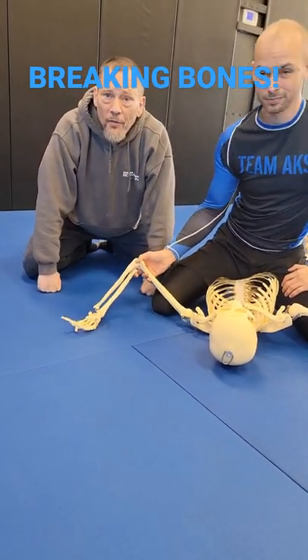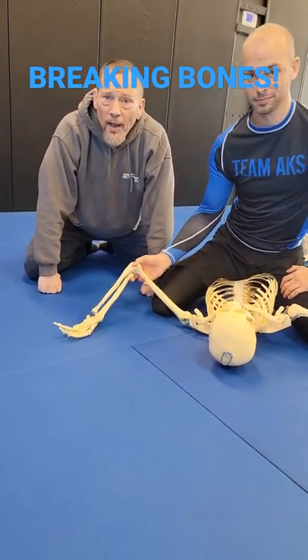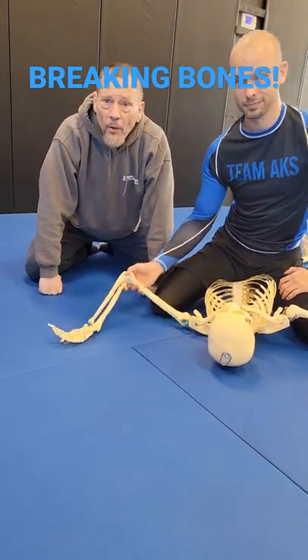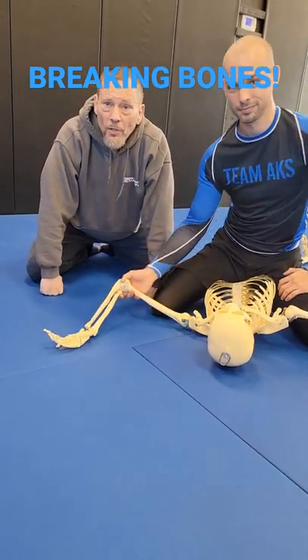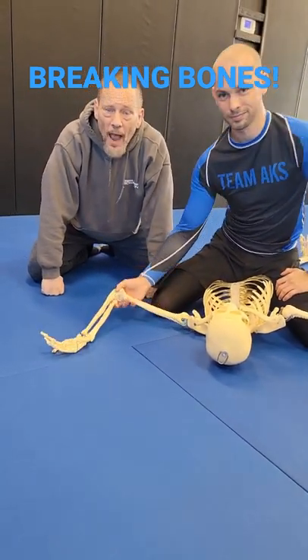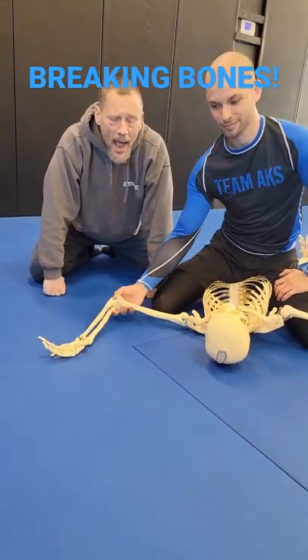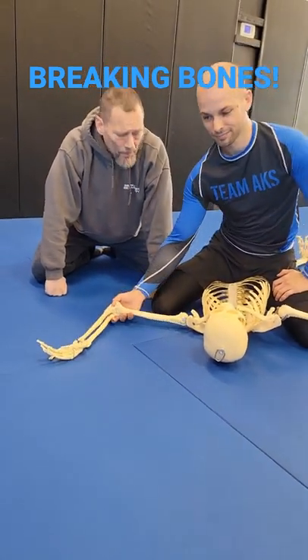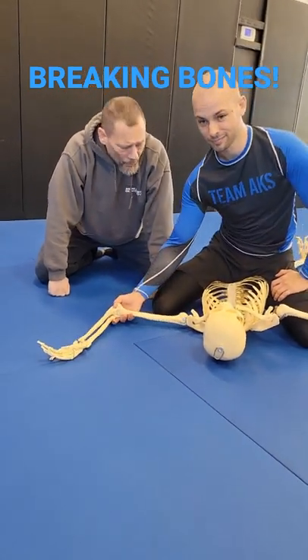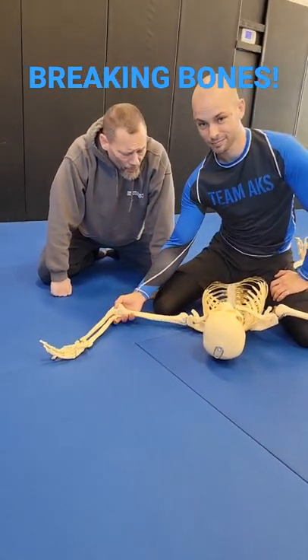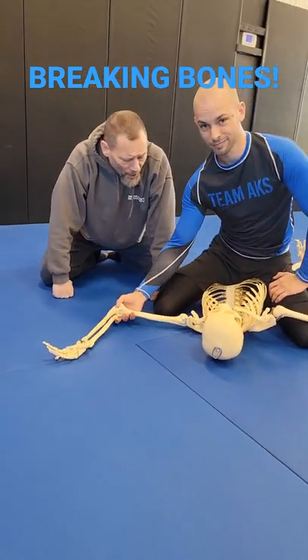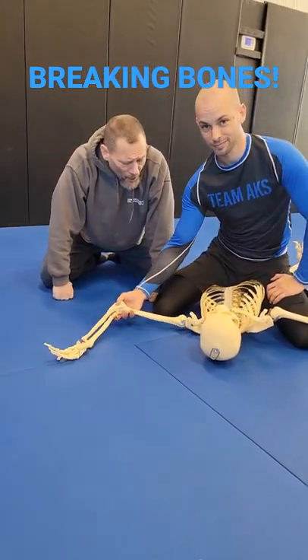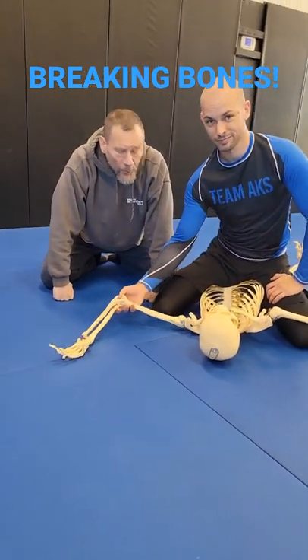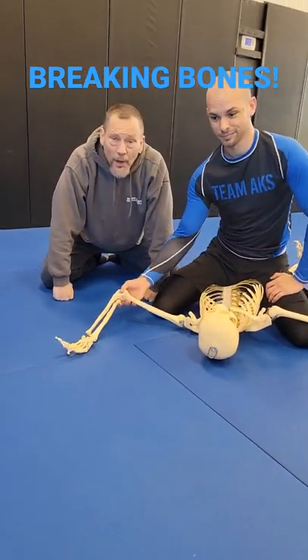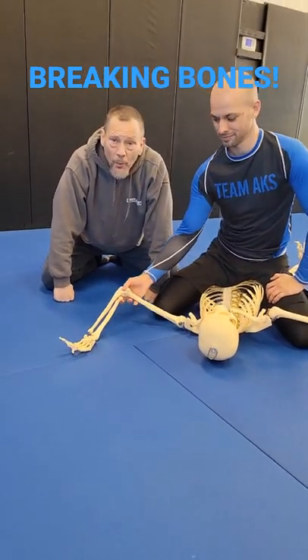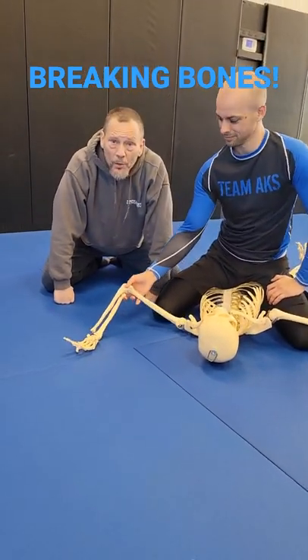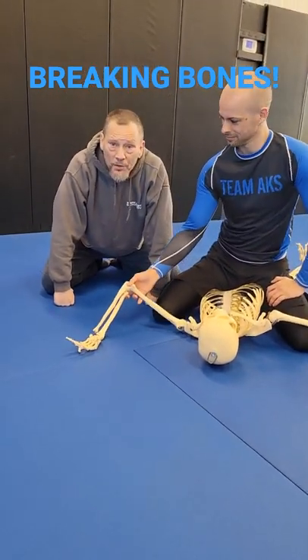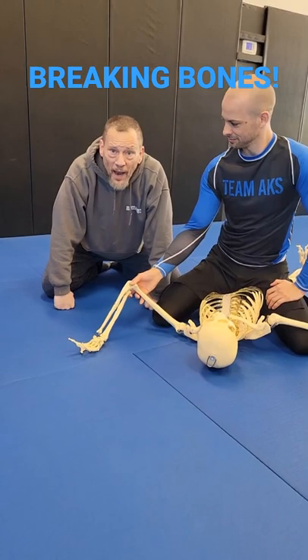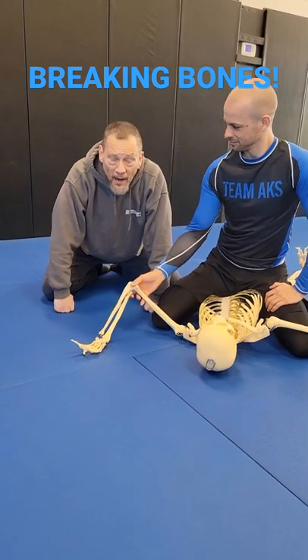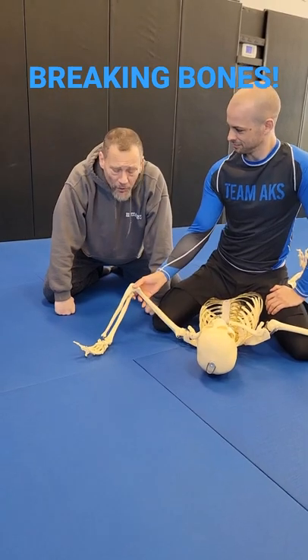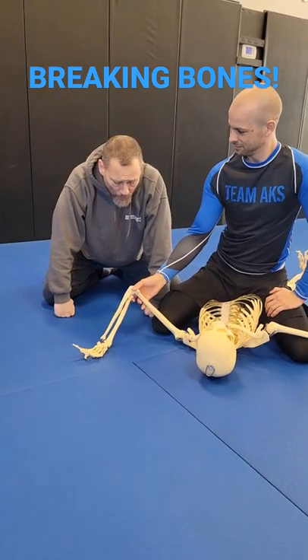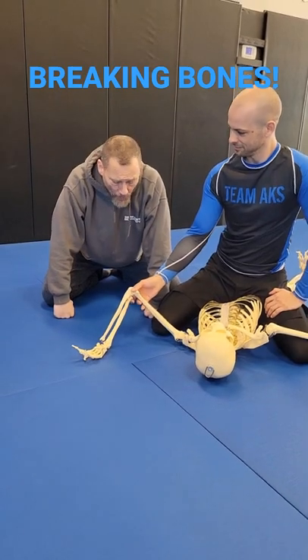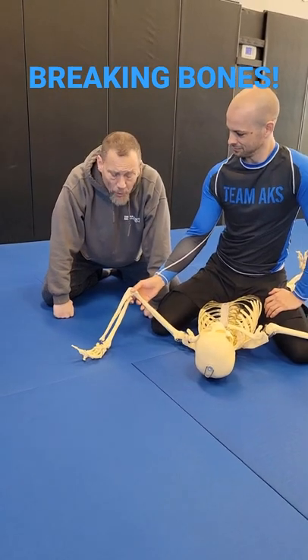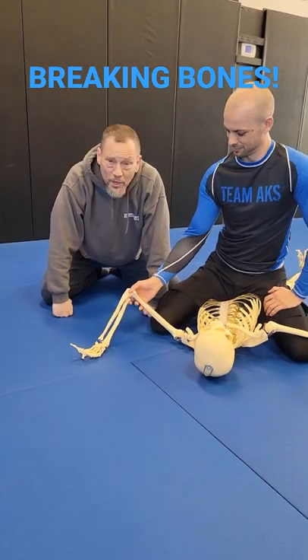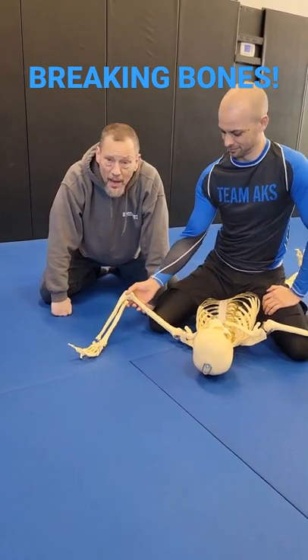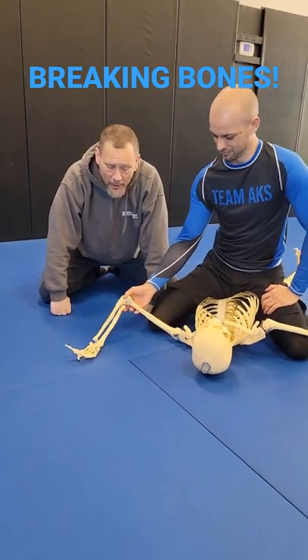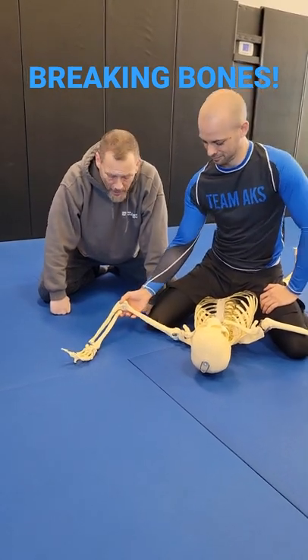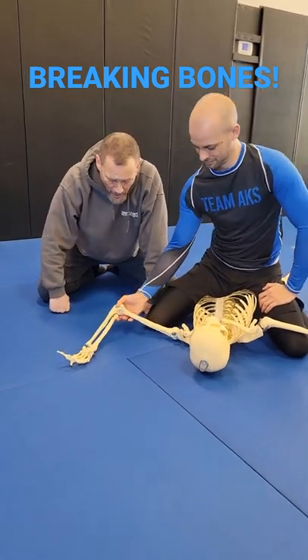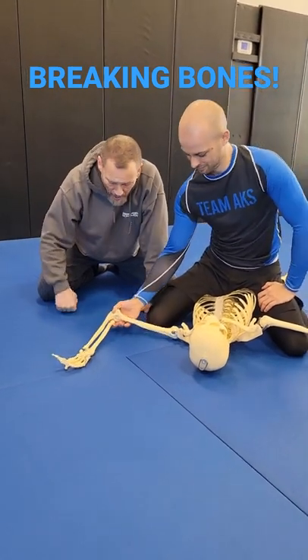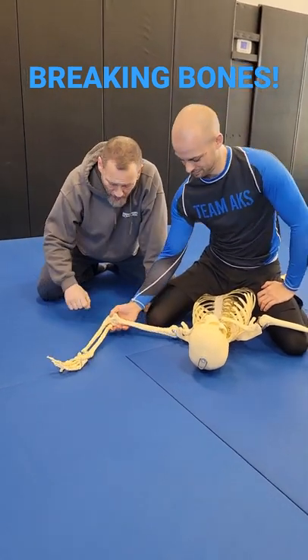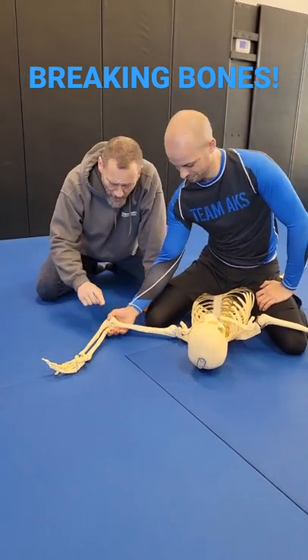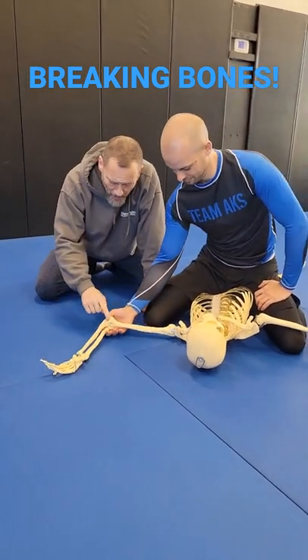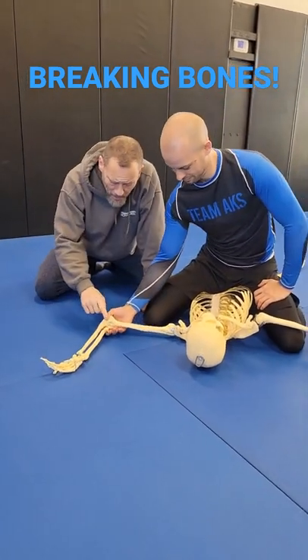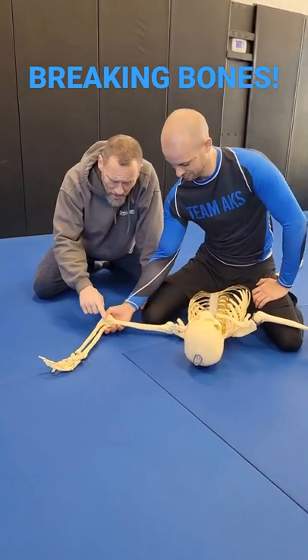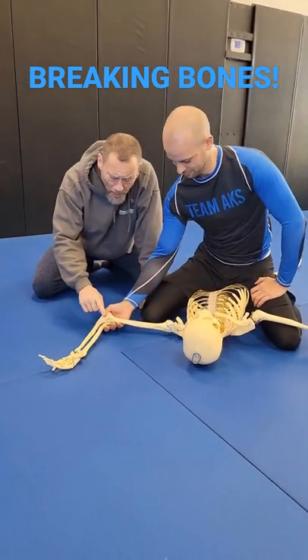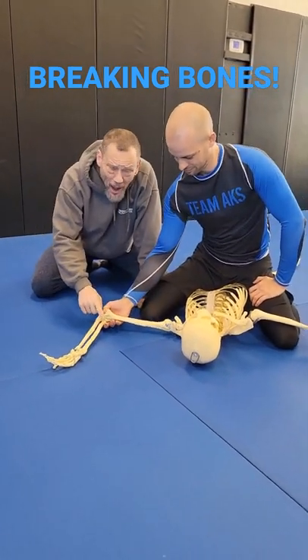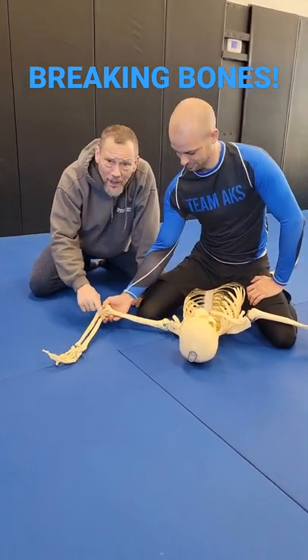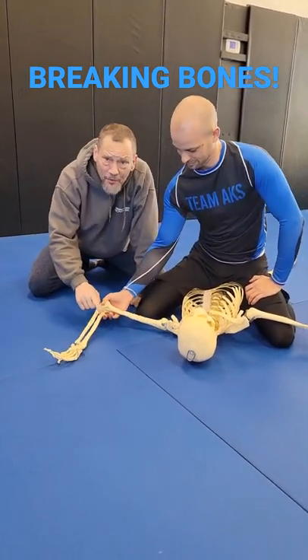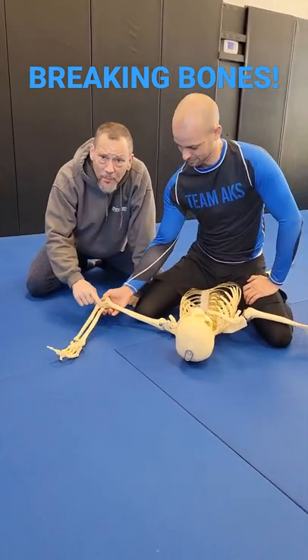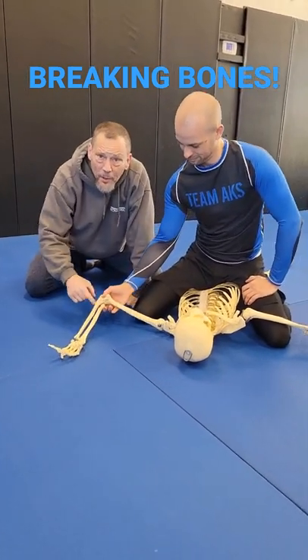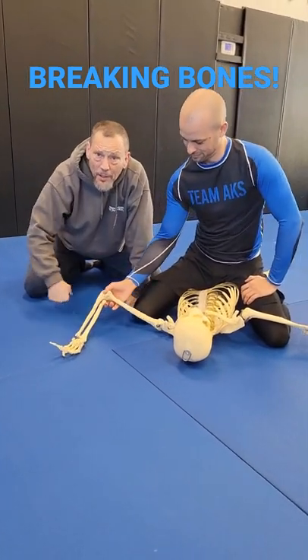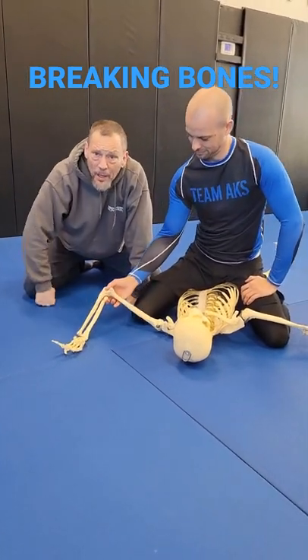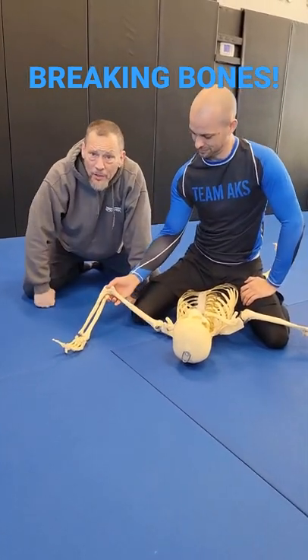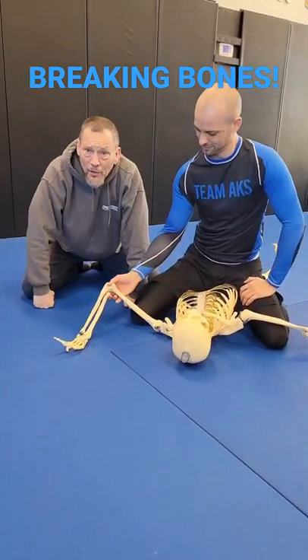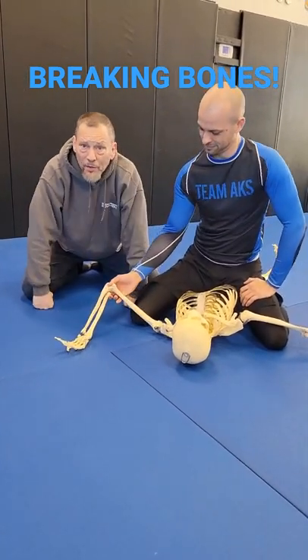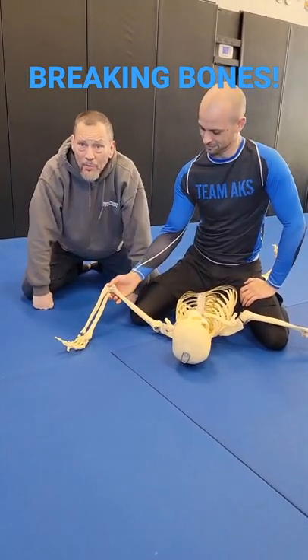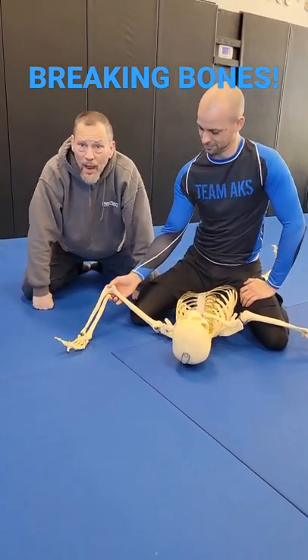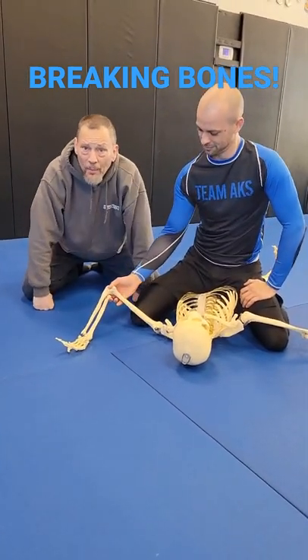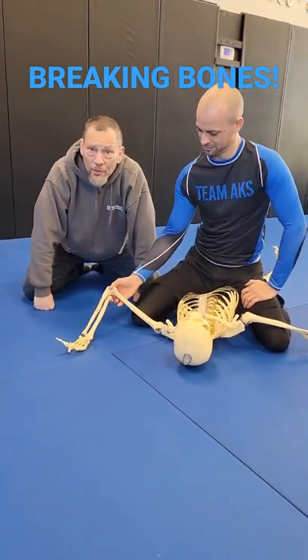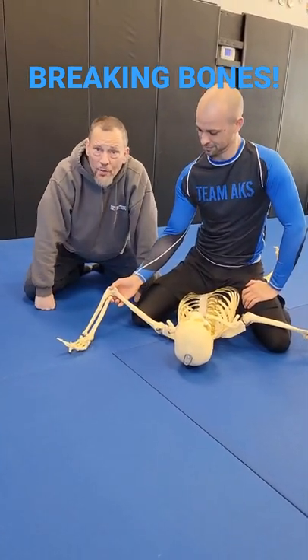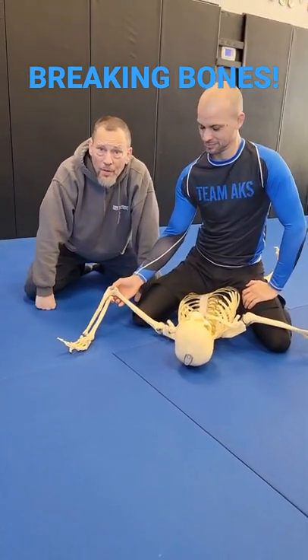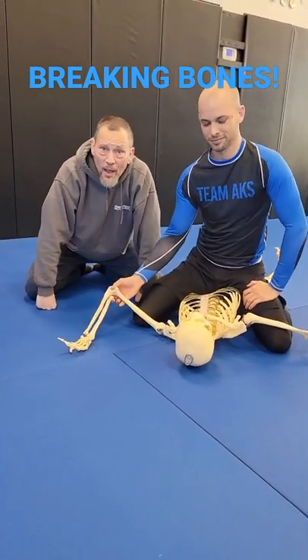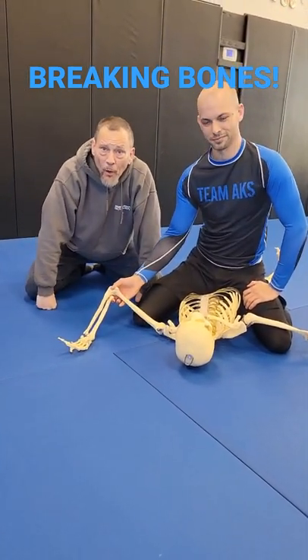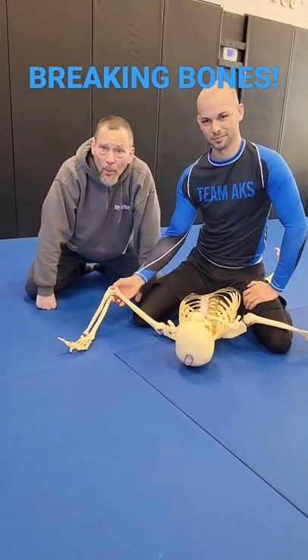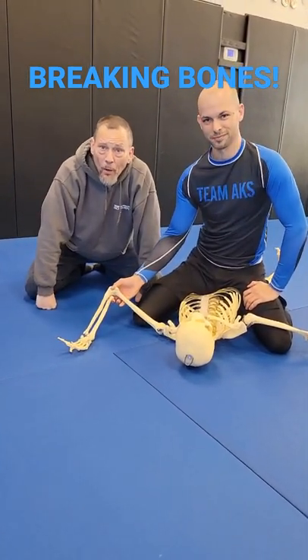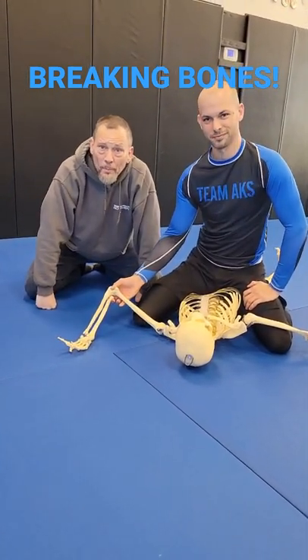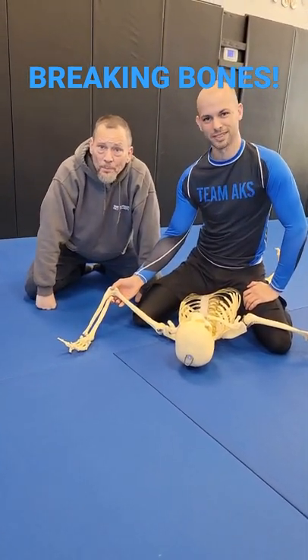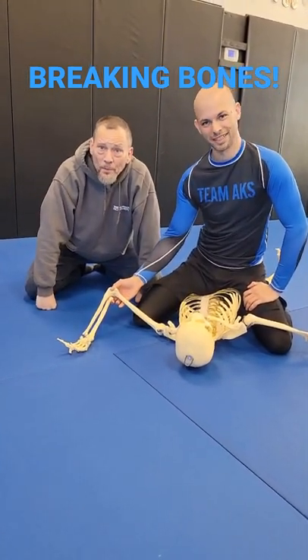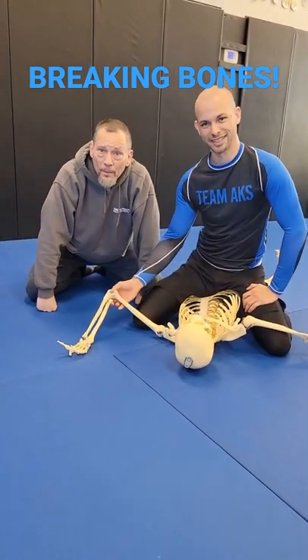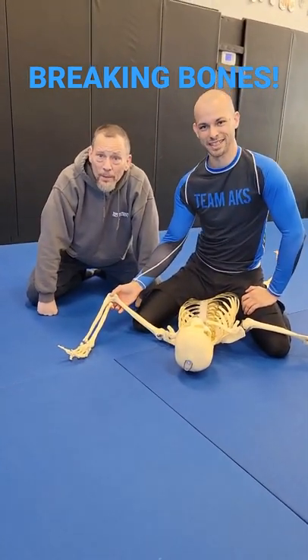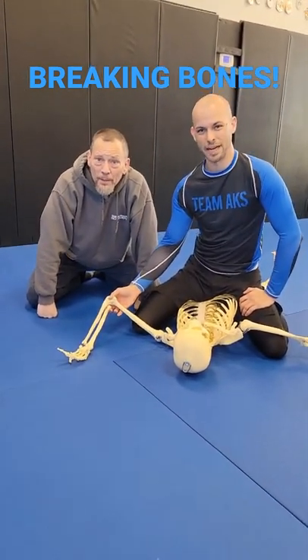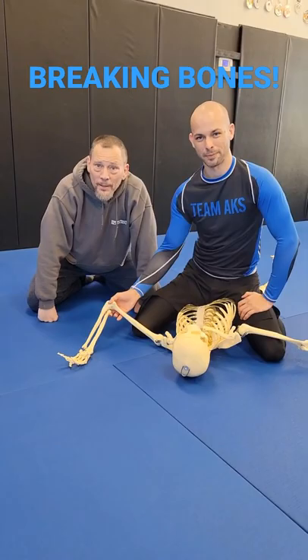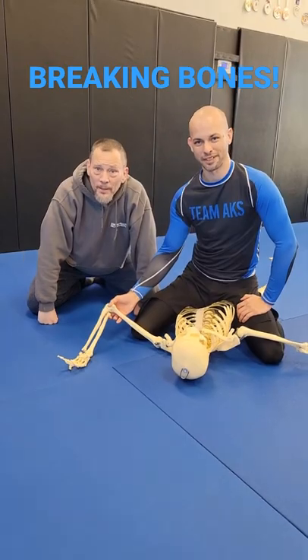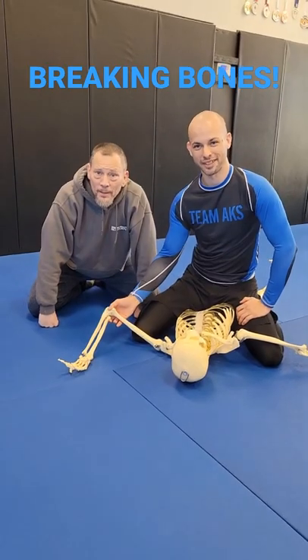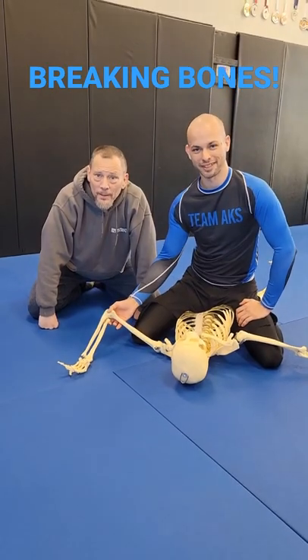If they don't tap, they will tear the rotator cuff, possibly do some damage to the elbow. Get to snapping guys.